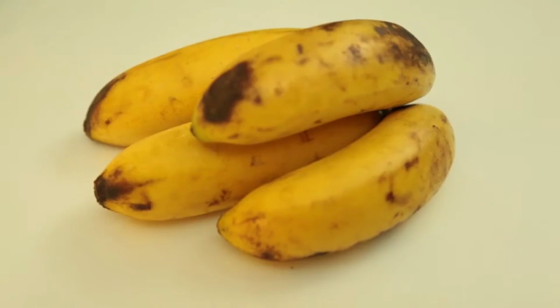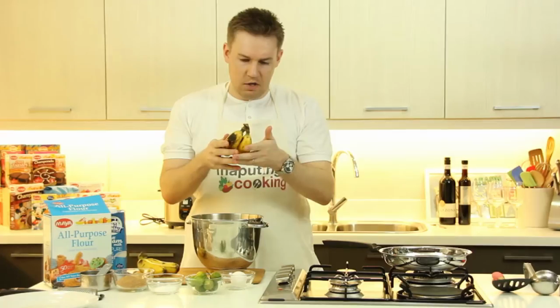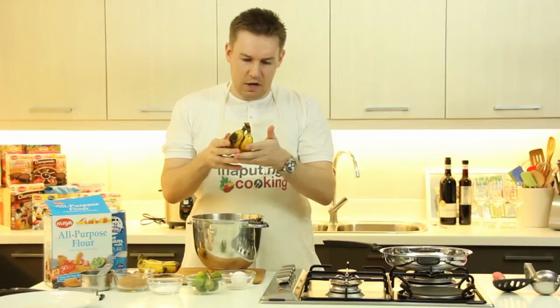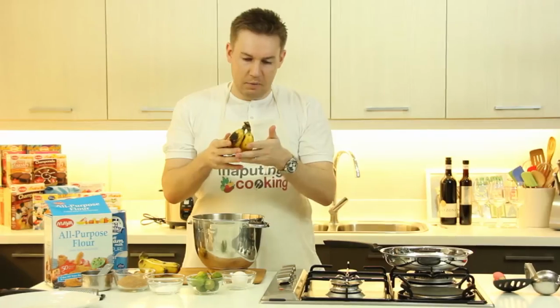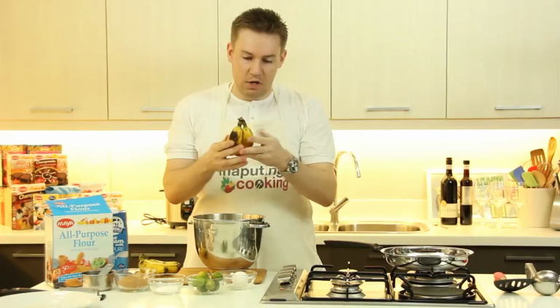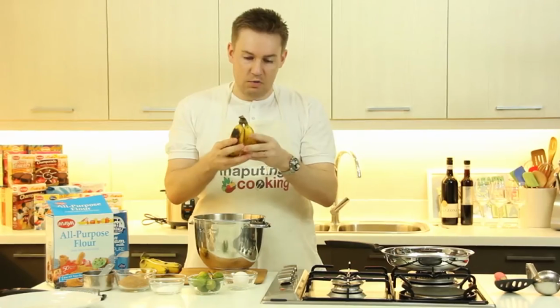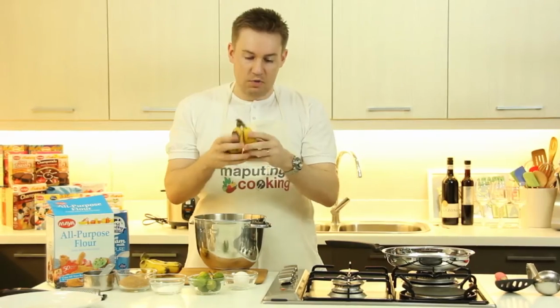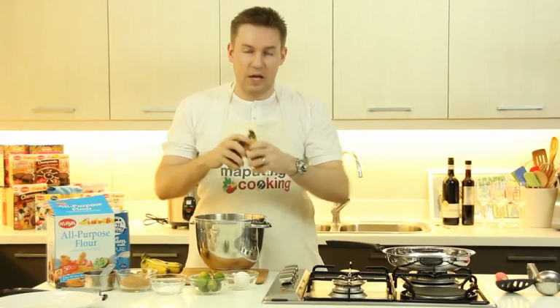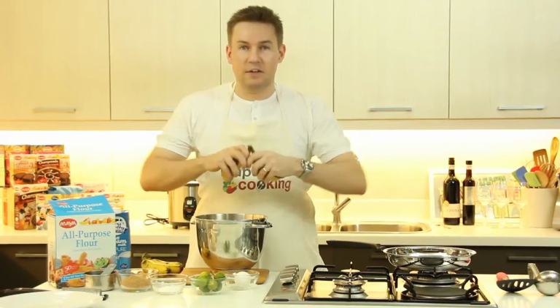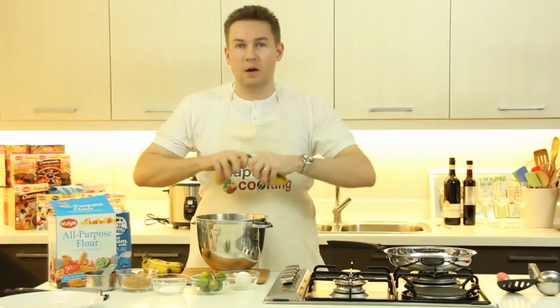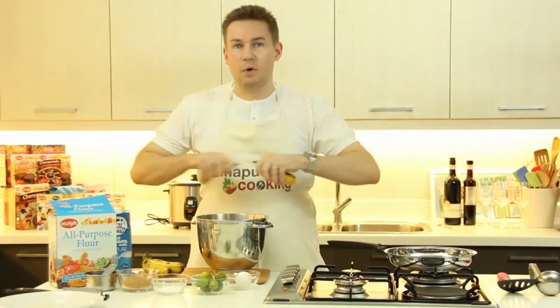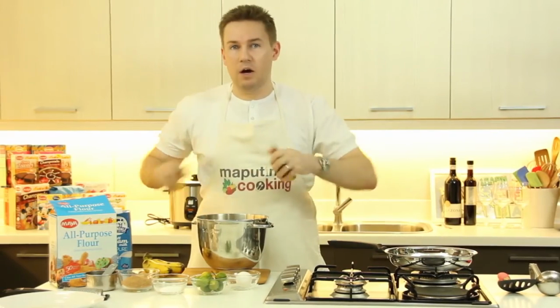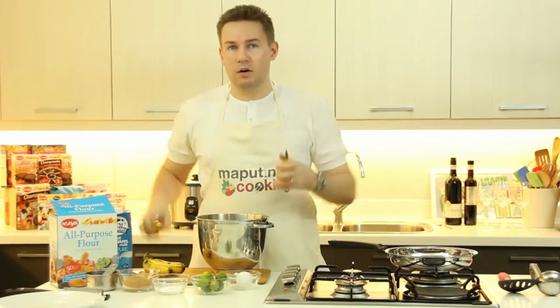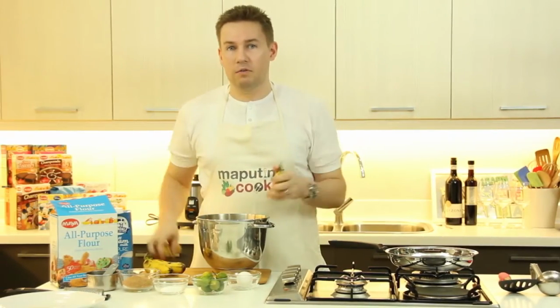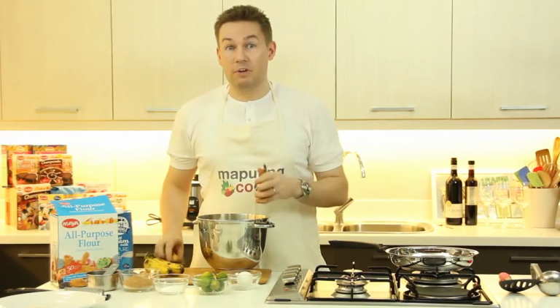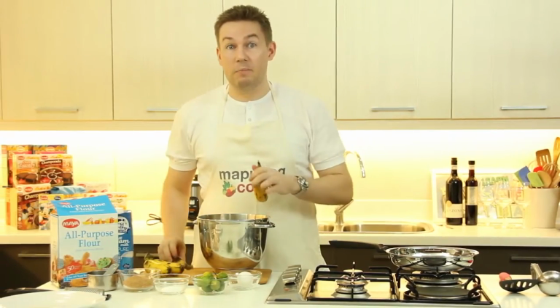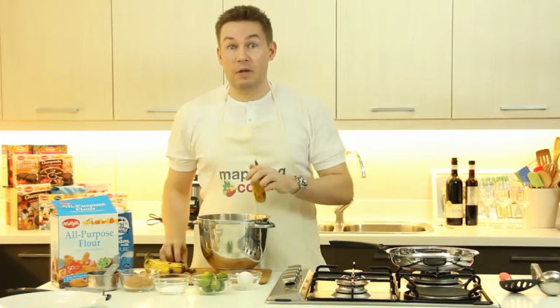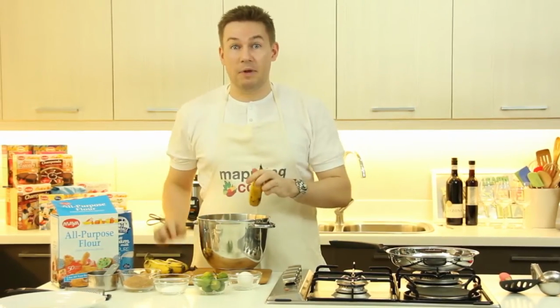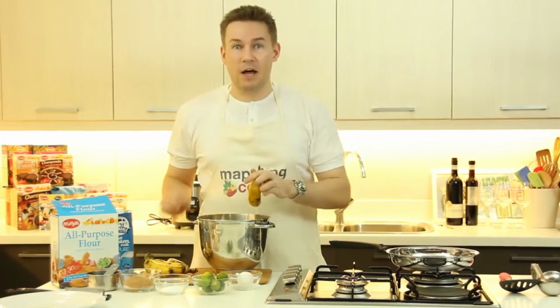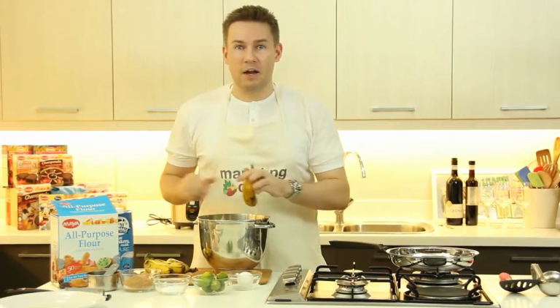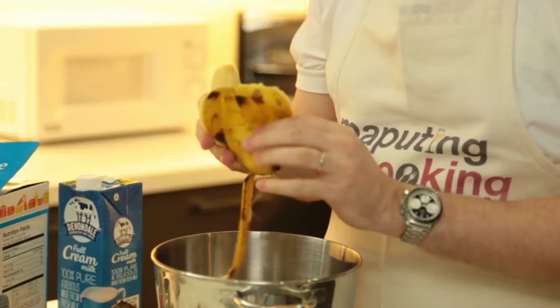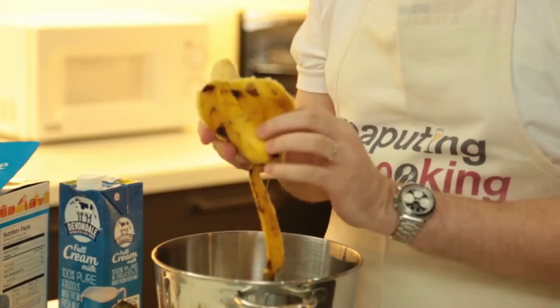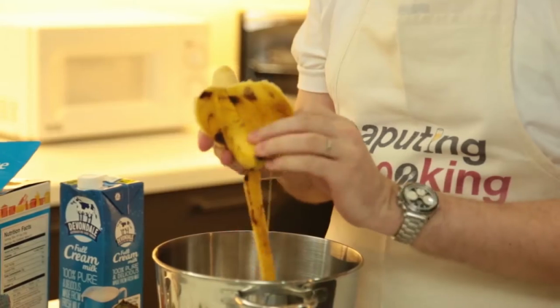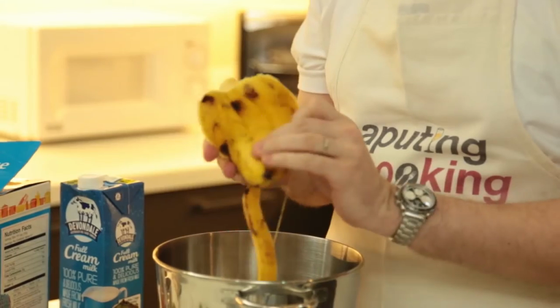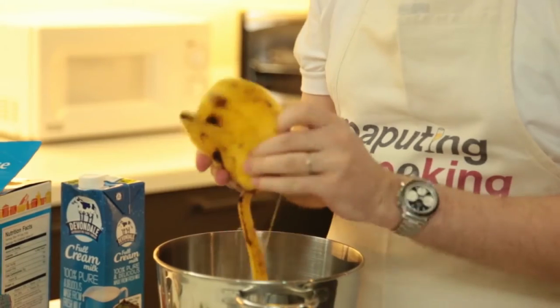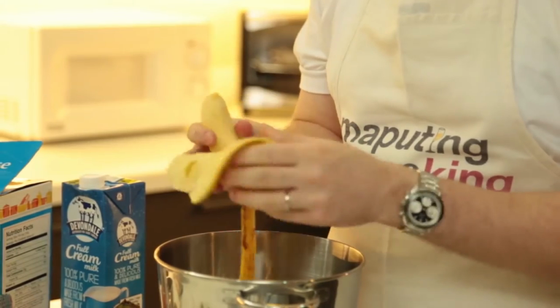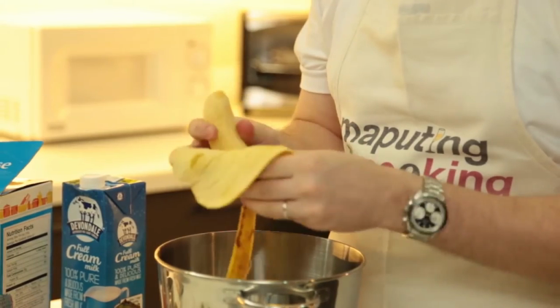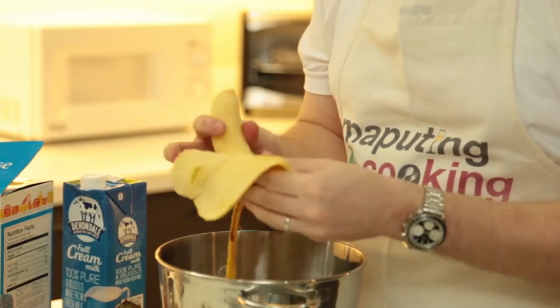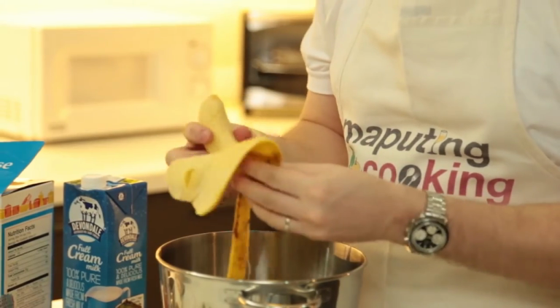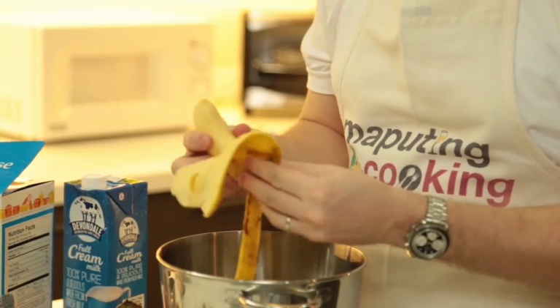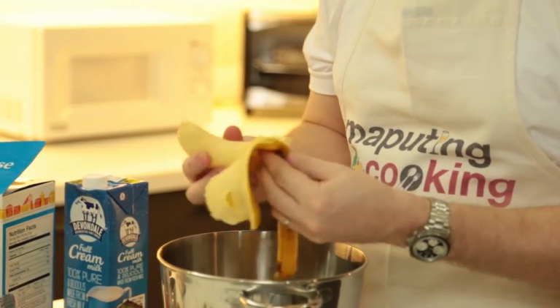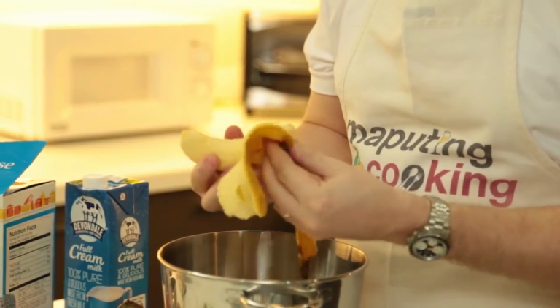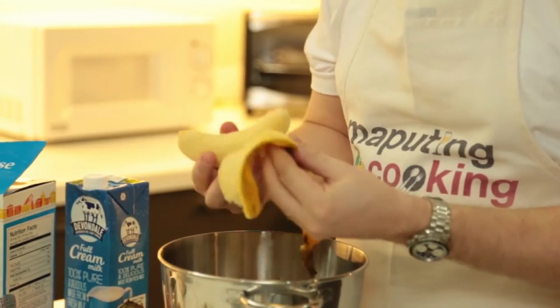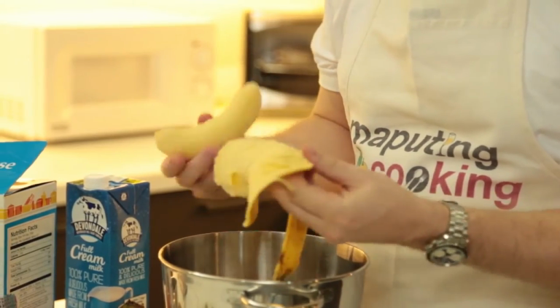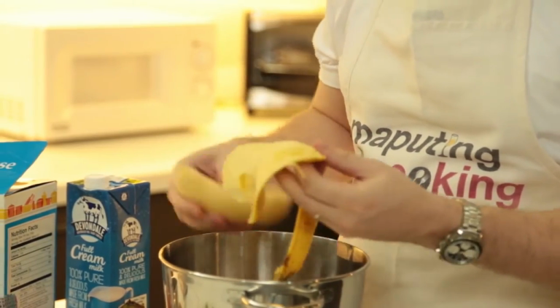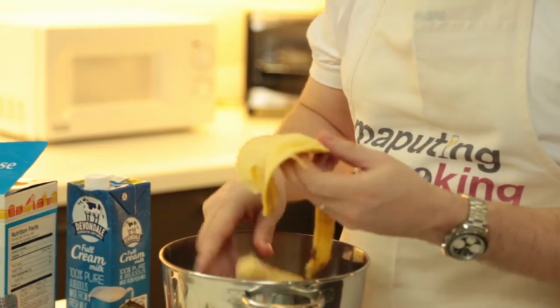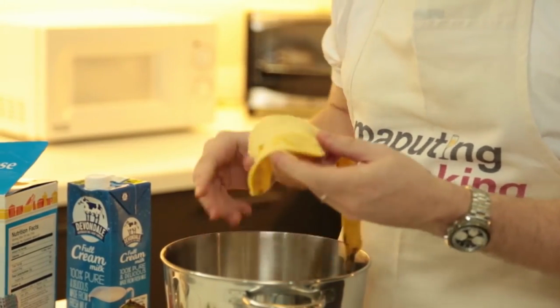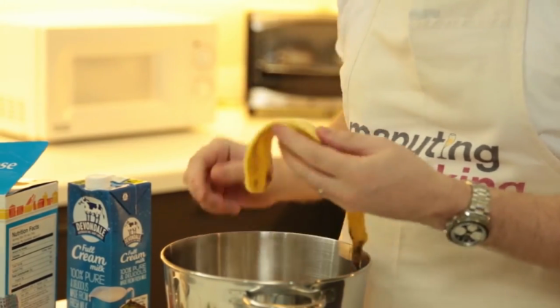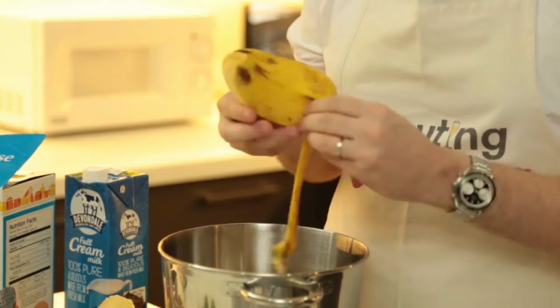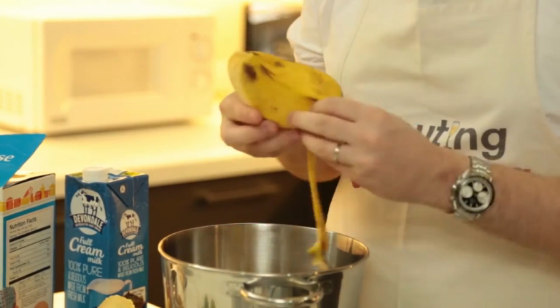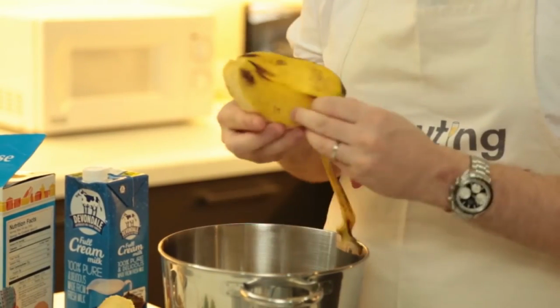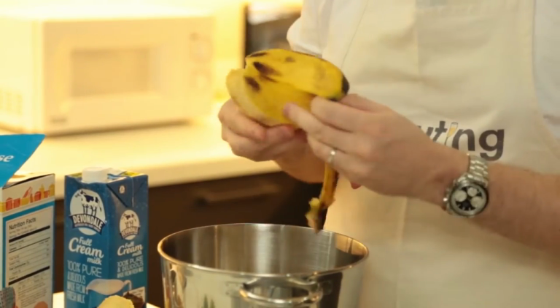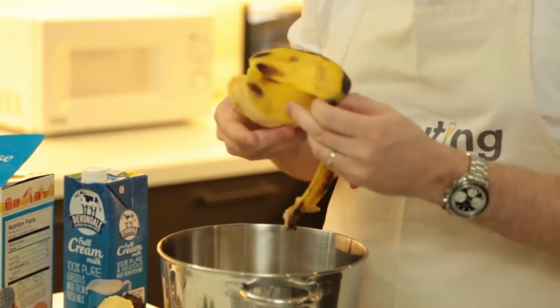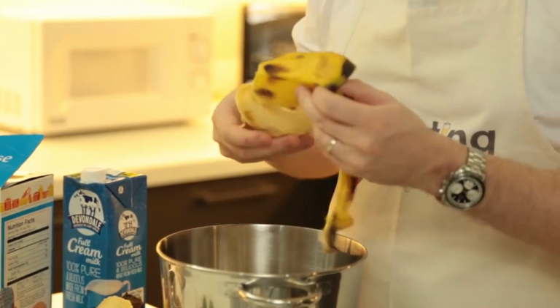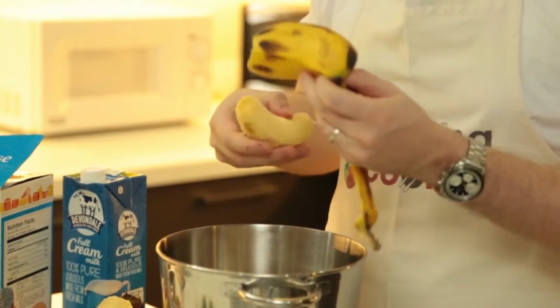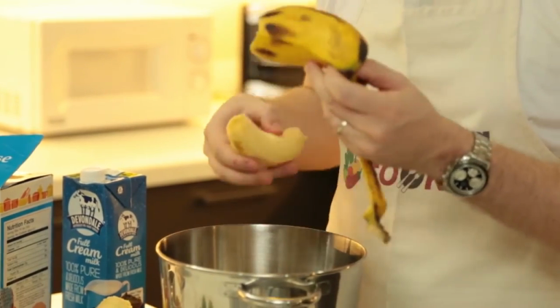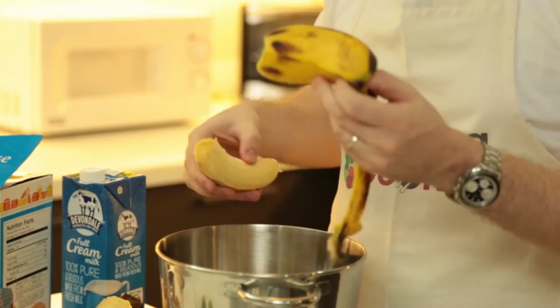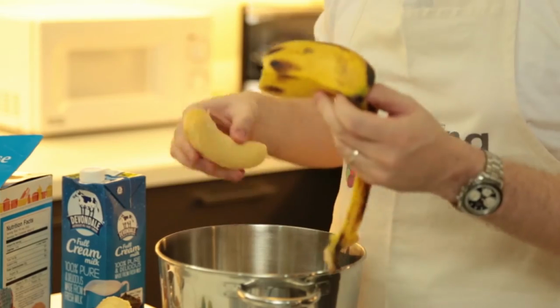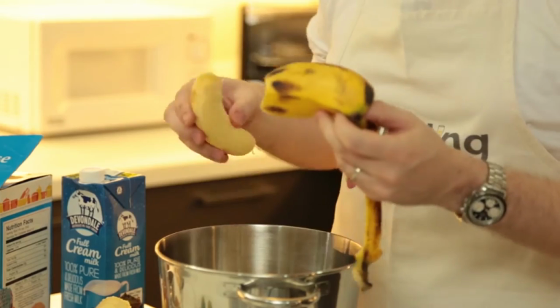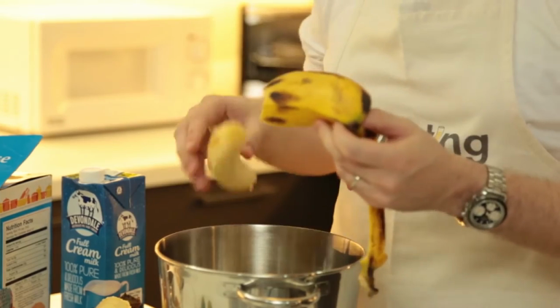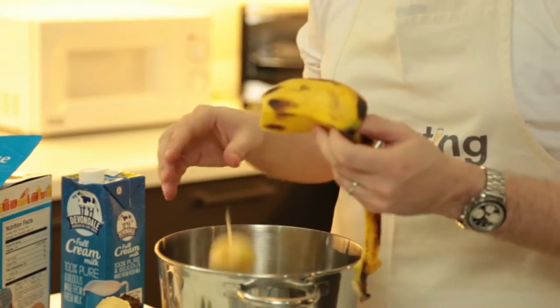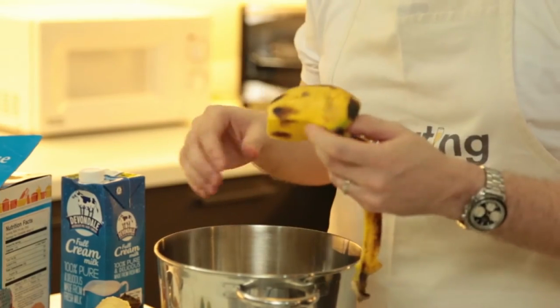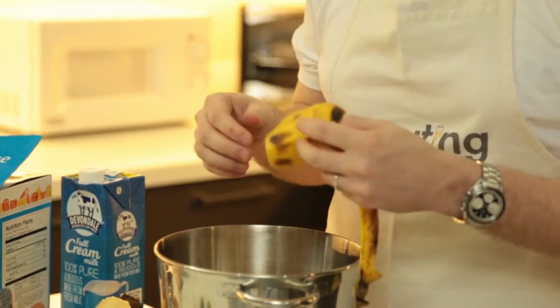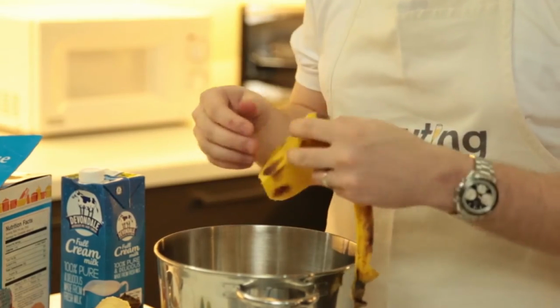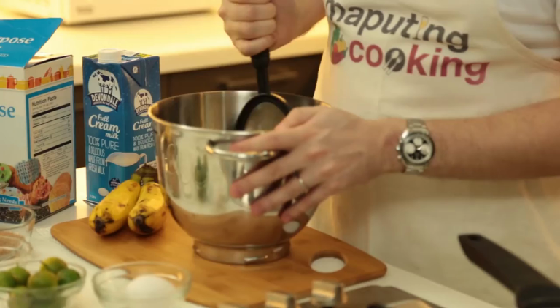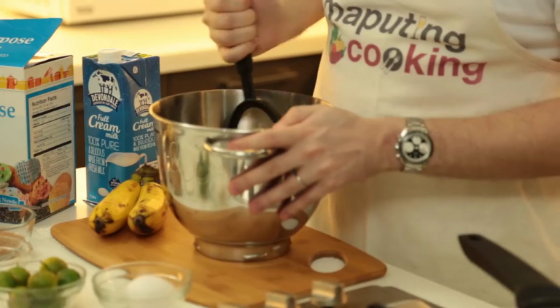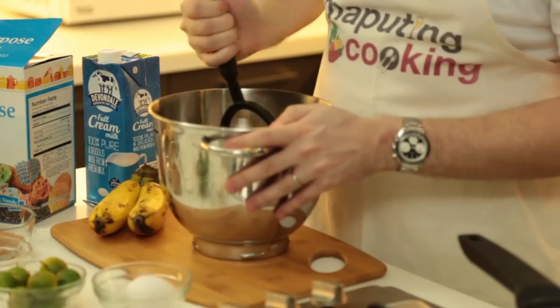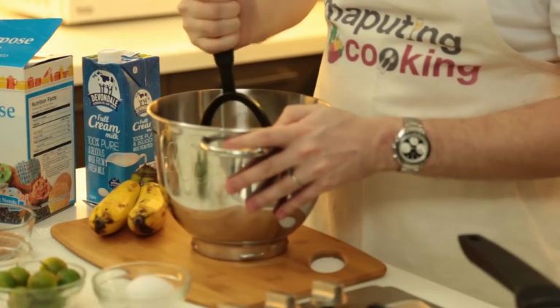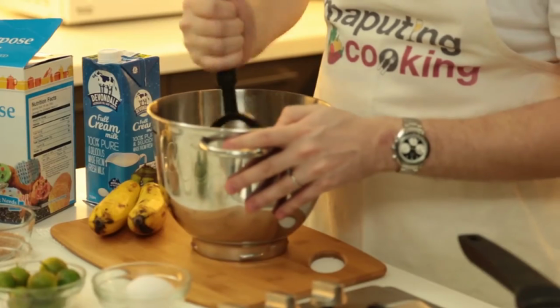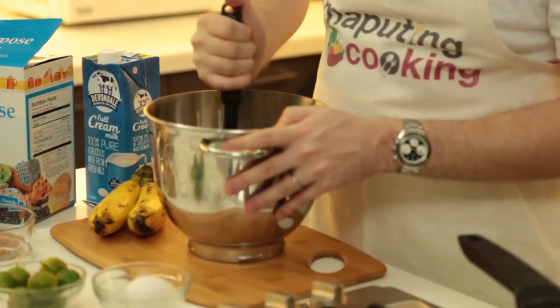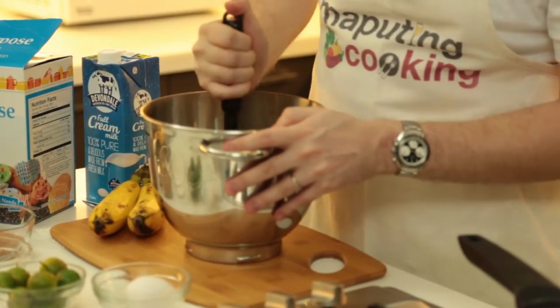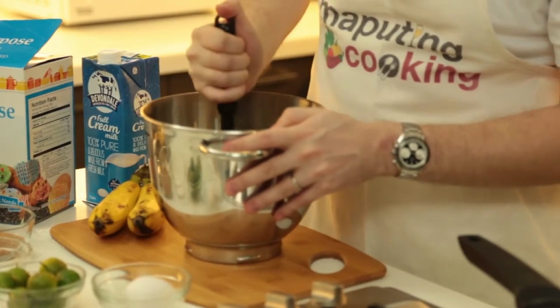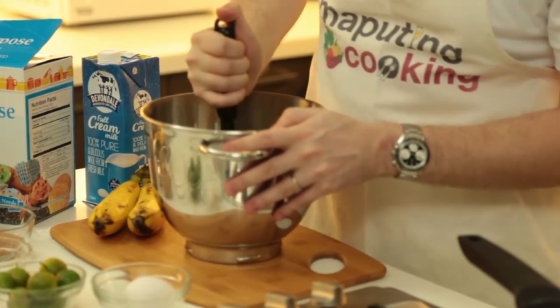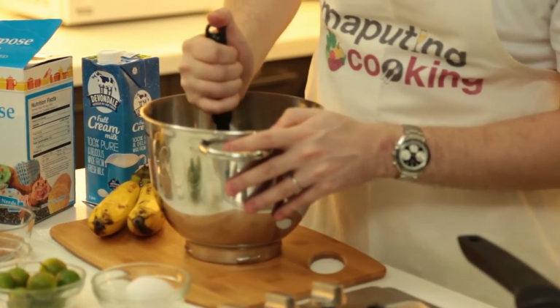I'm going to use 2 Philippine bananas today. We're using Lakatans. So I'm mashing my saging here.